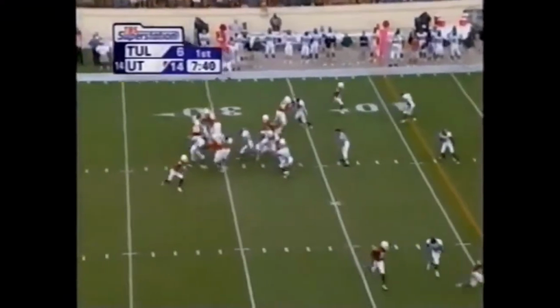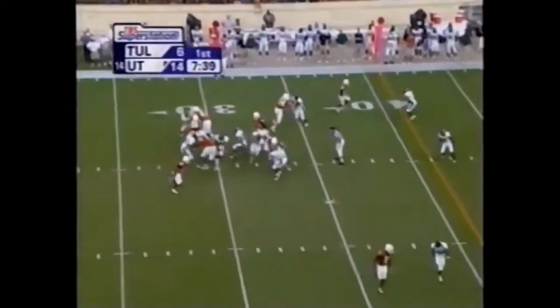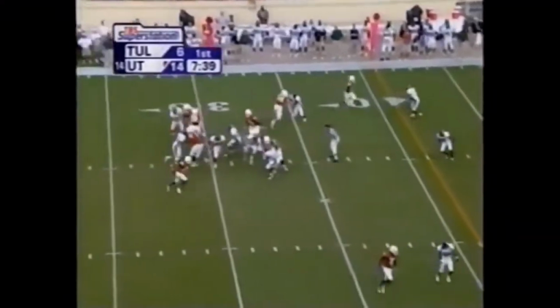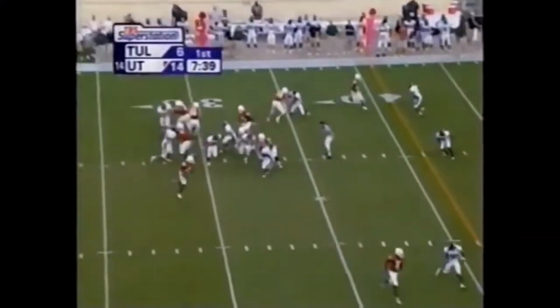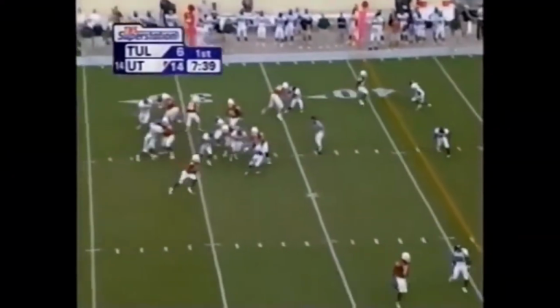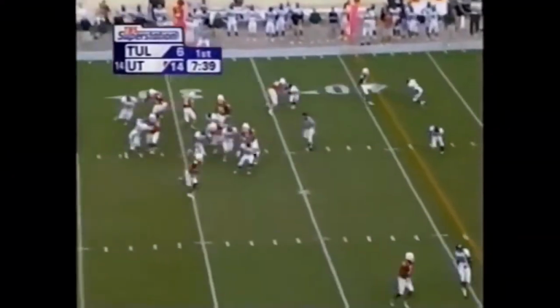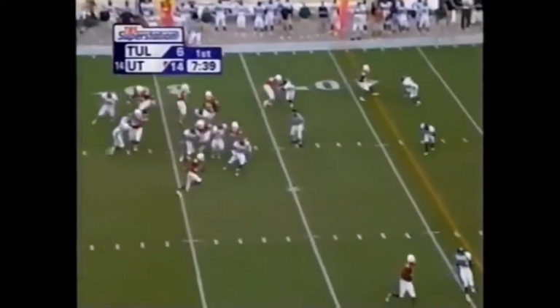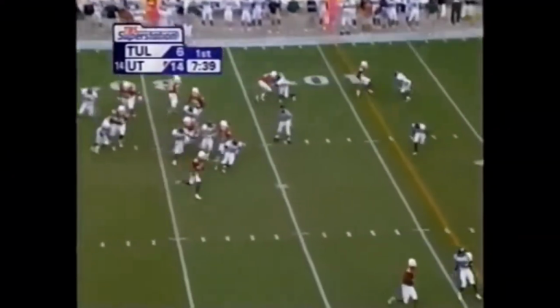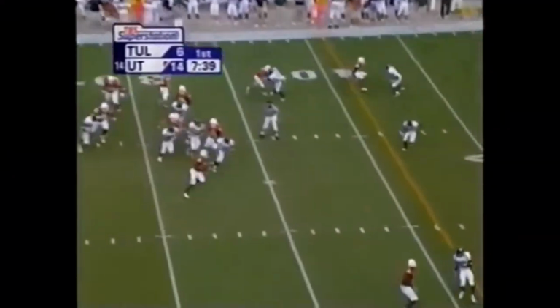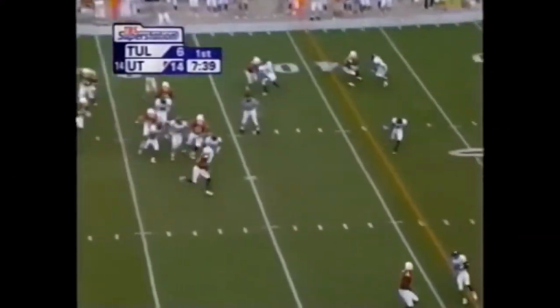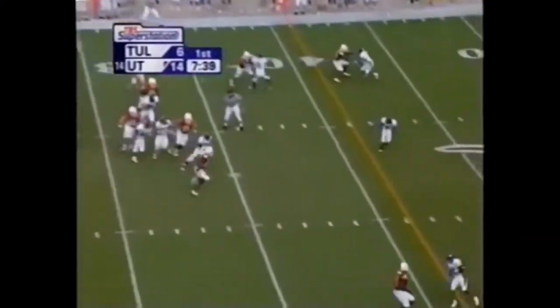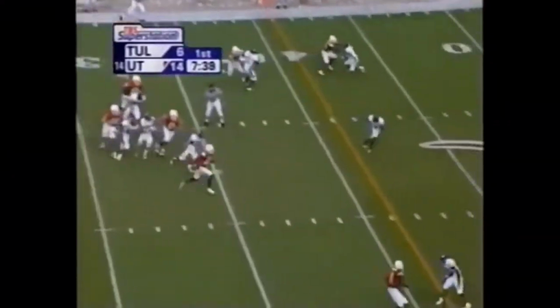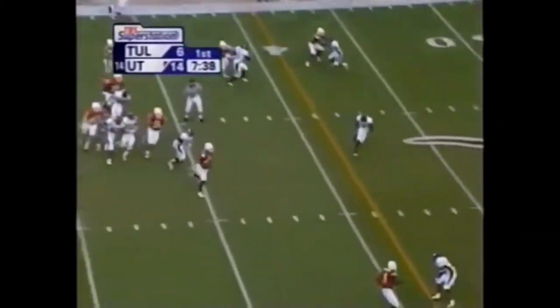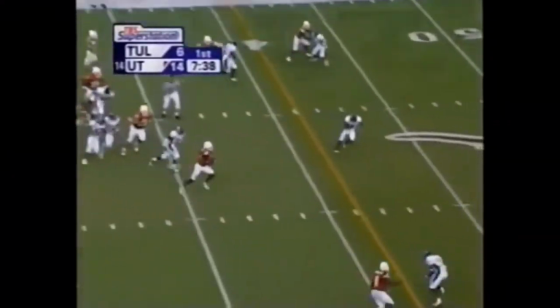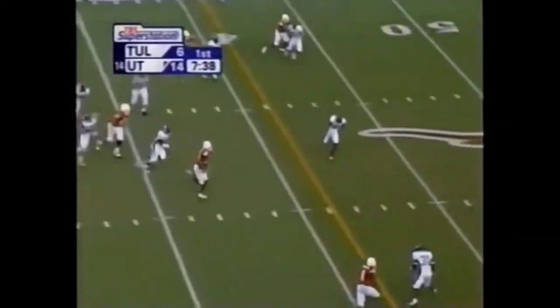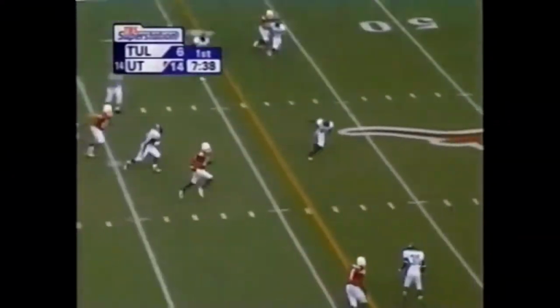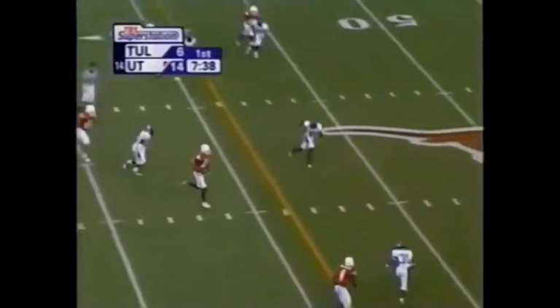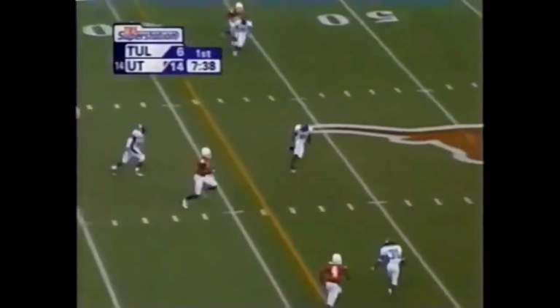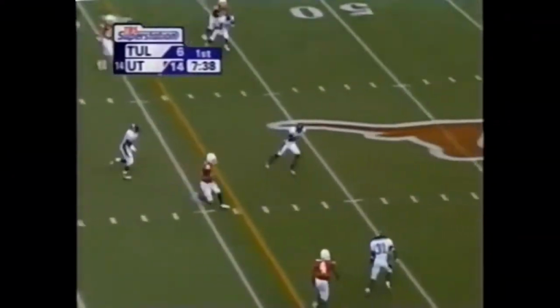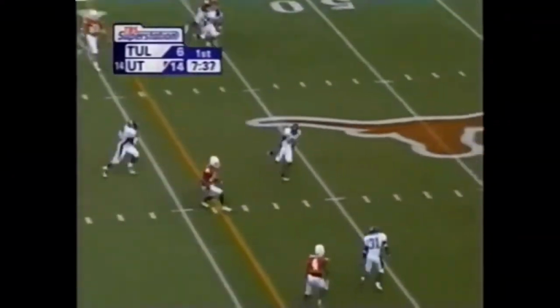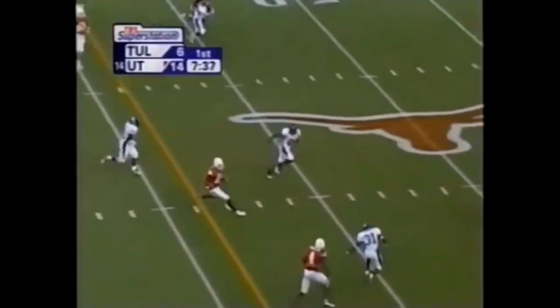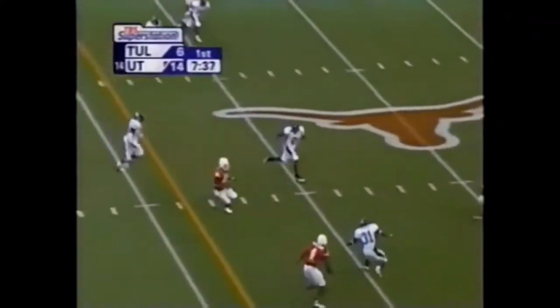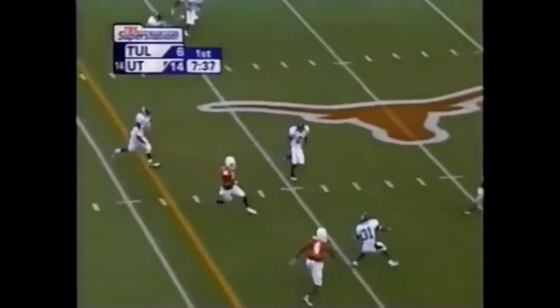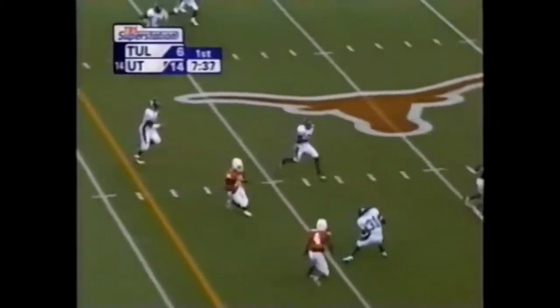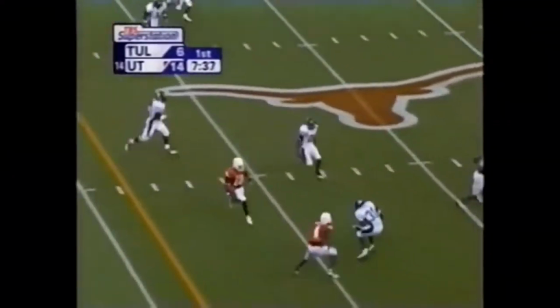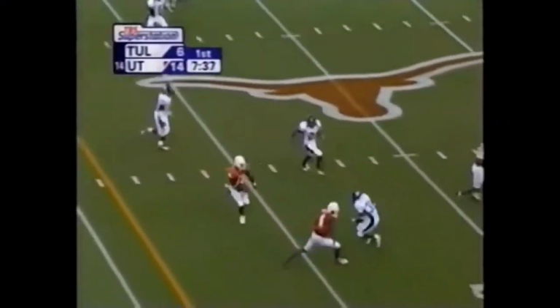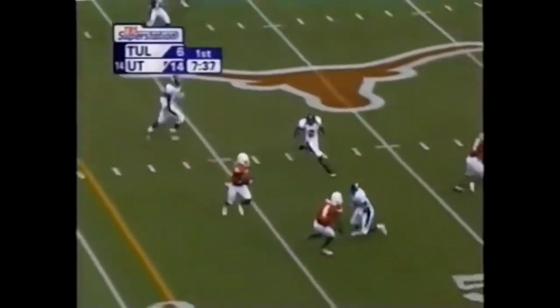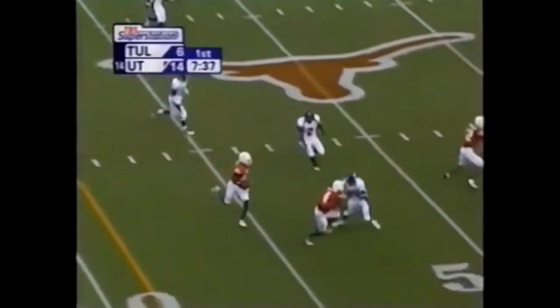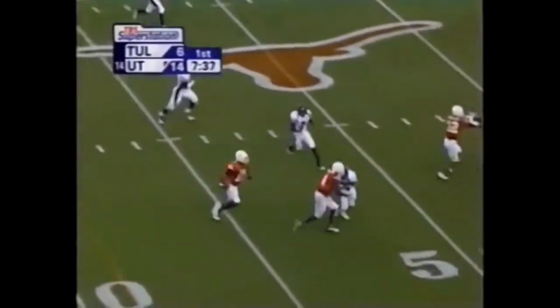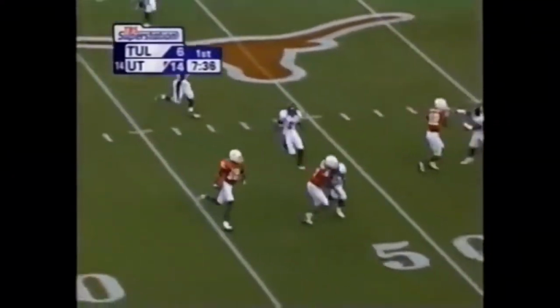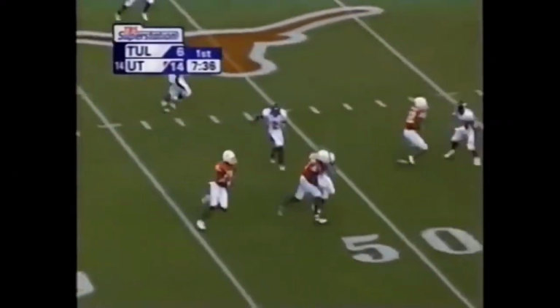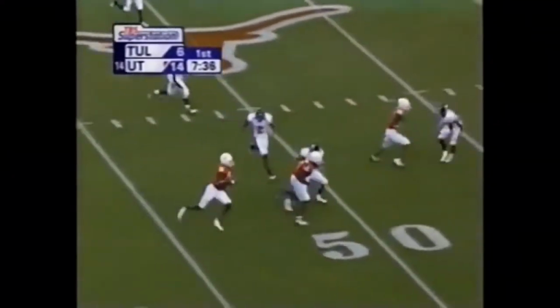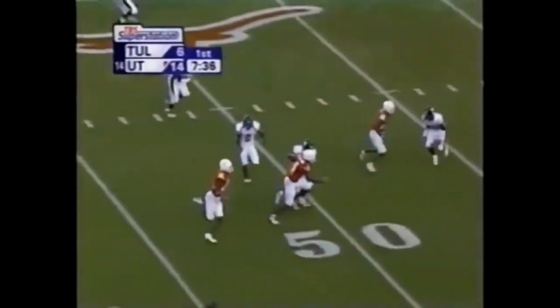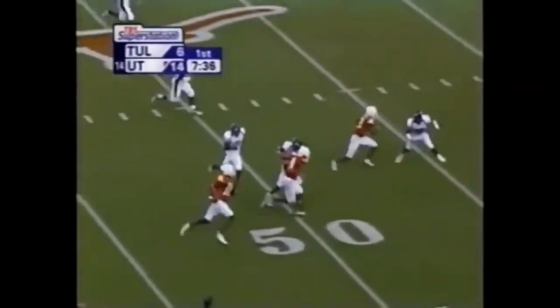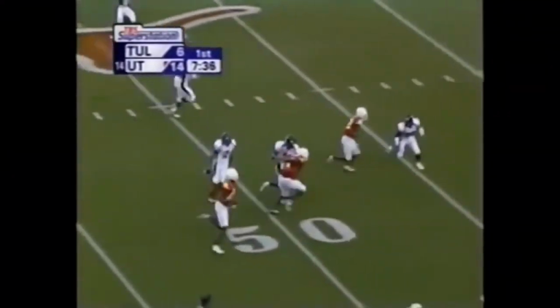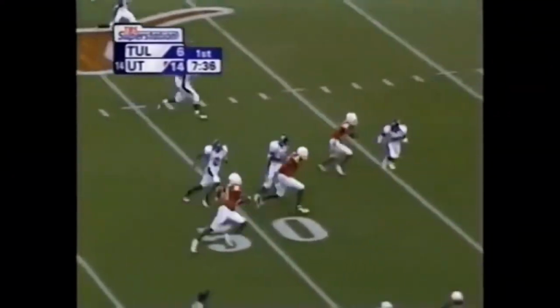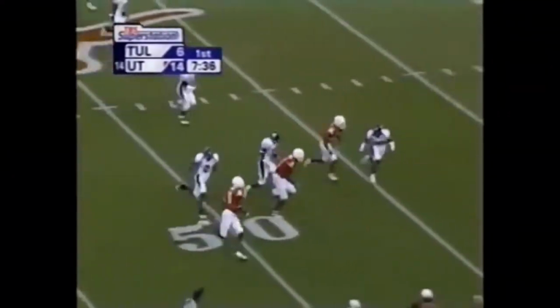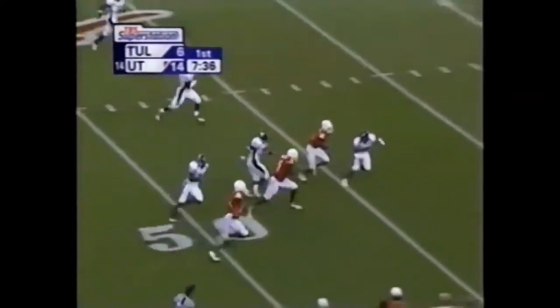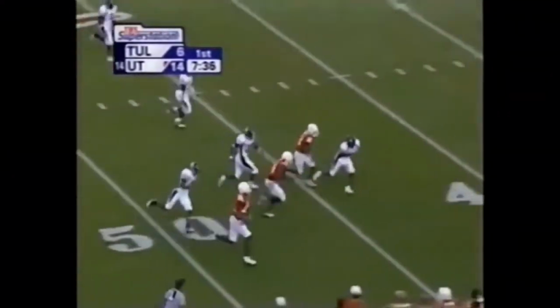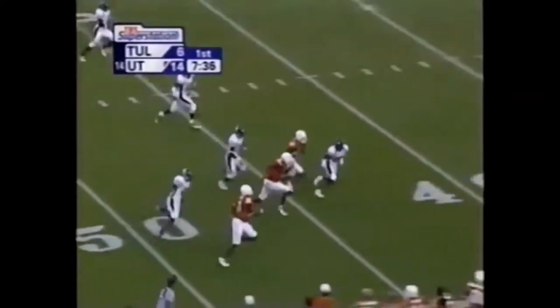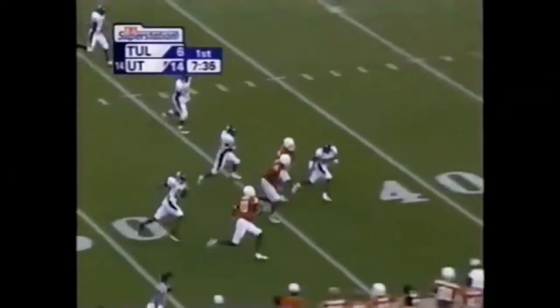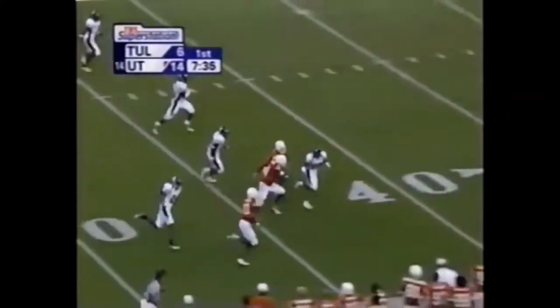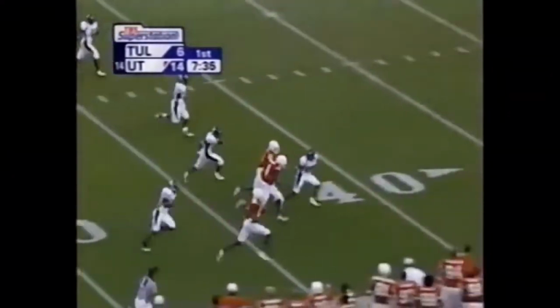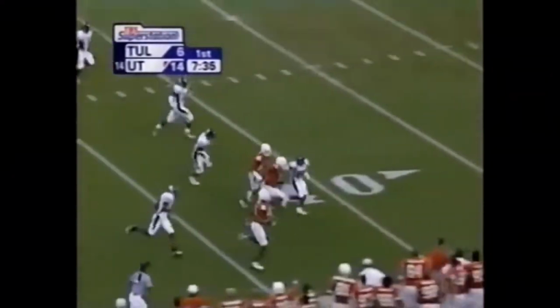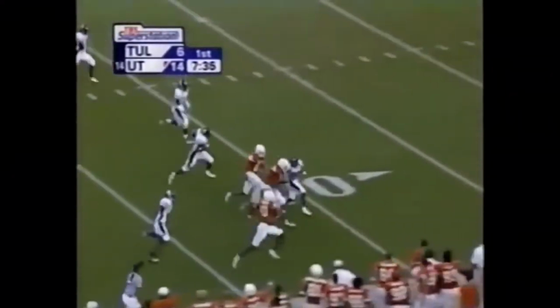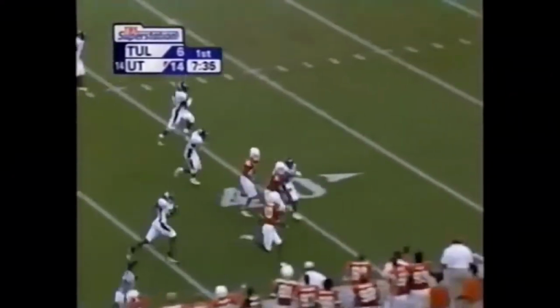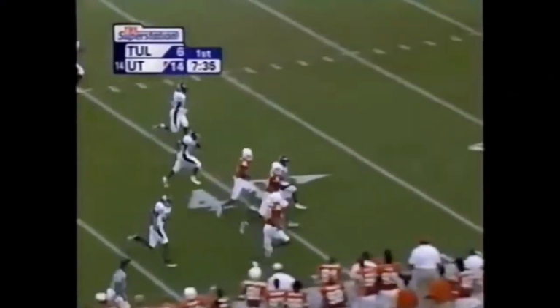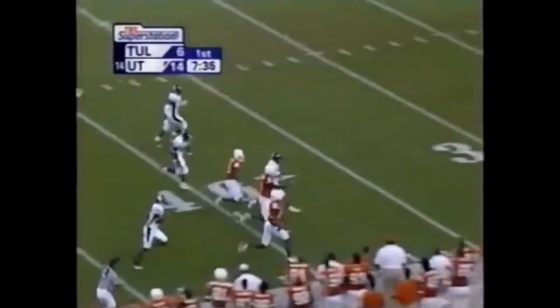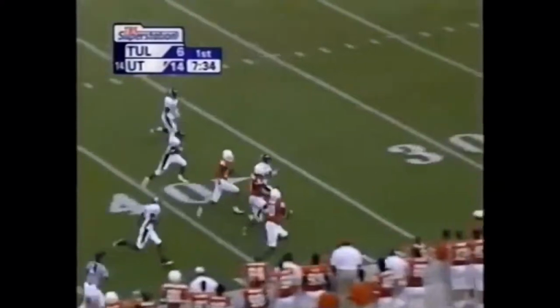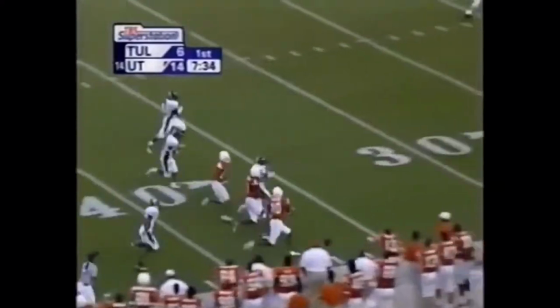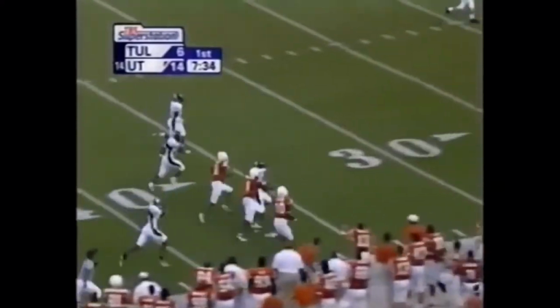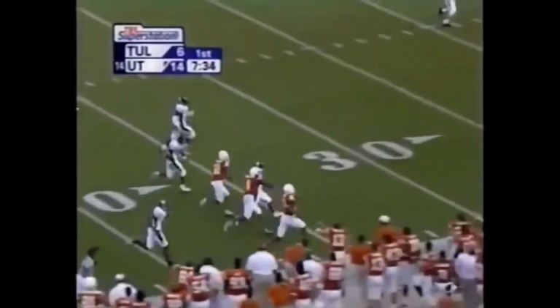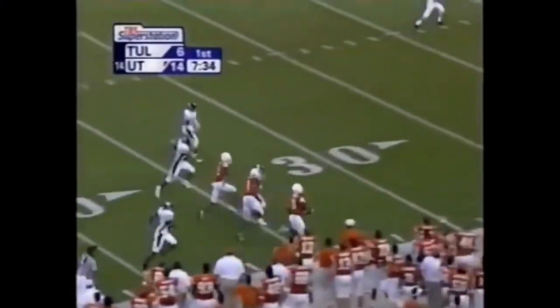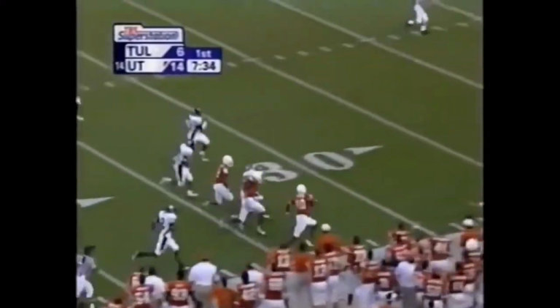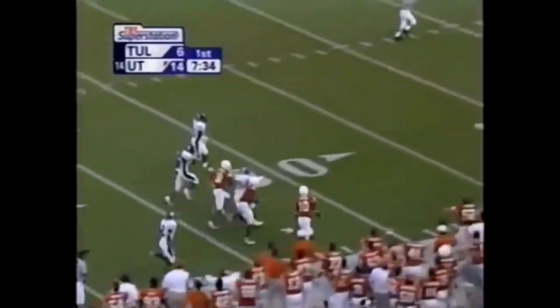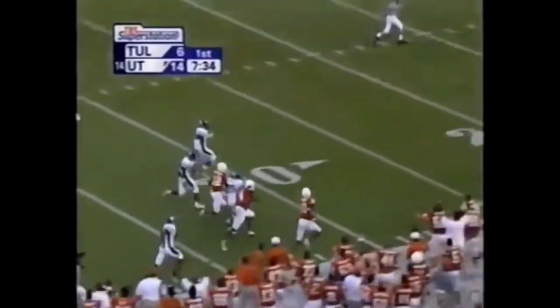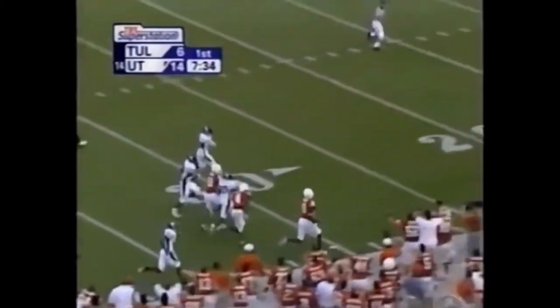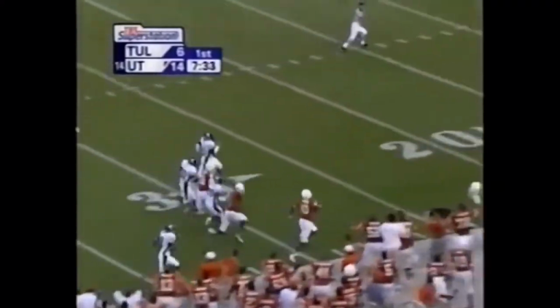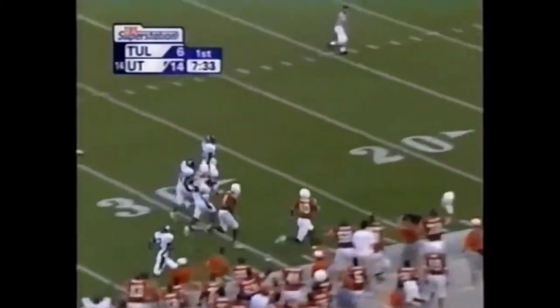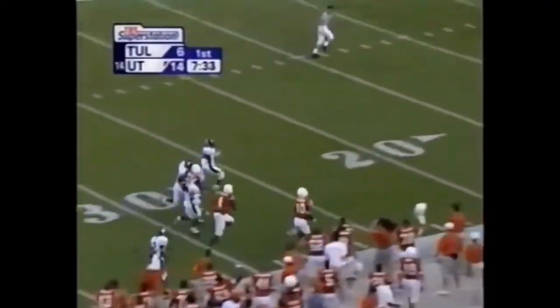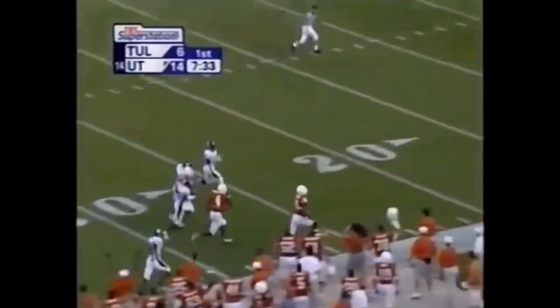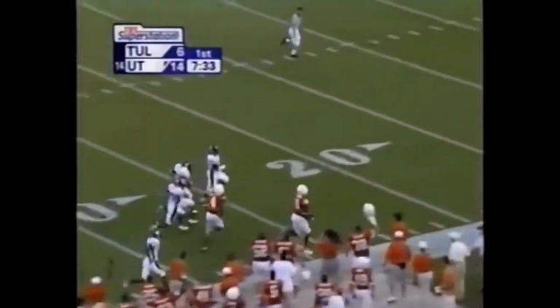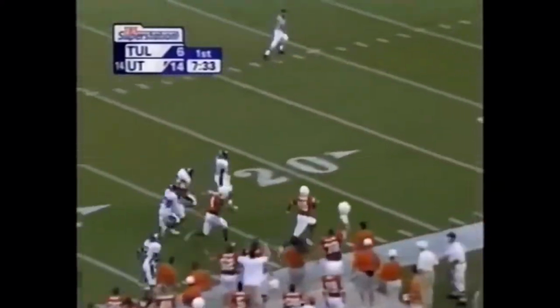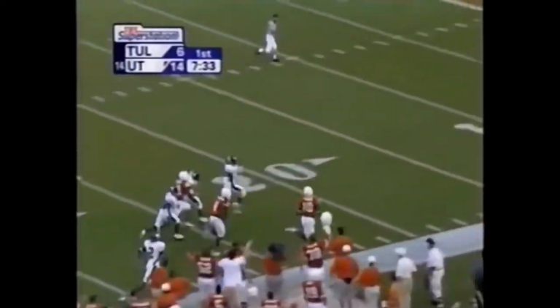Young keeps it — this is where he is dangerous. The crowd stands up as Young goes to the 40, to the 40!